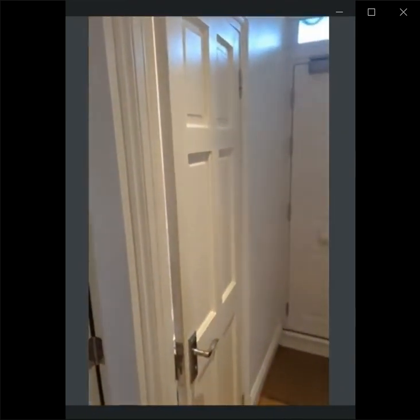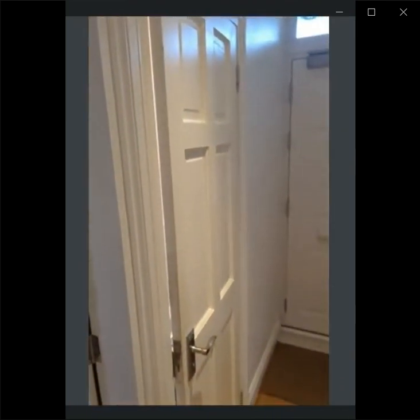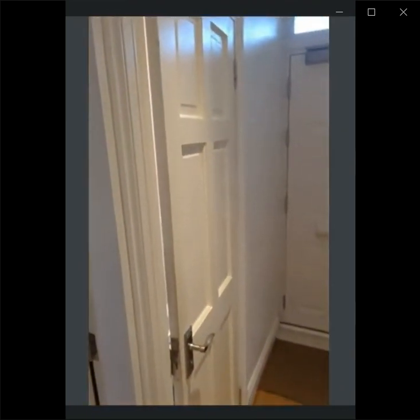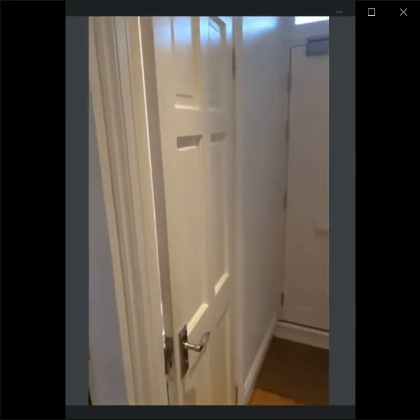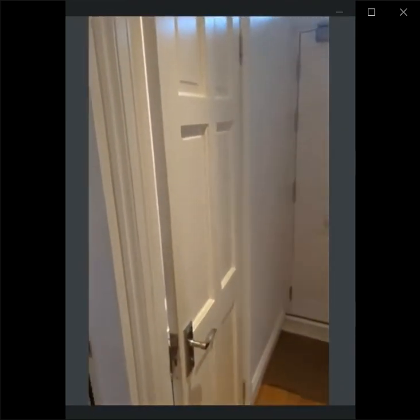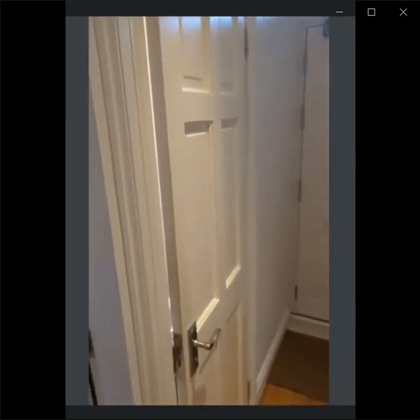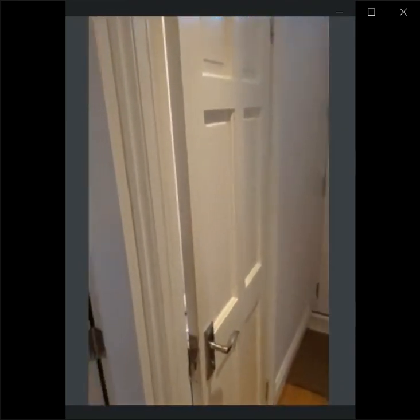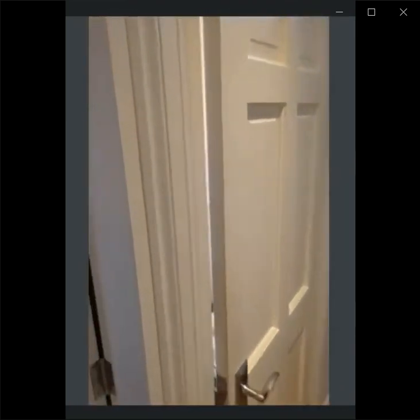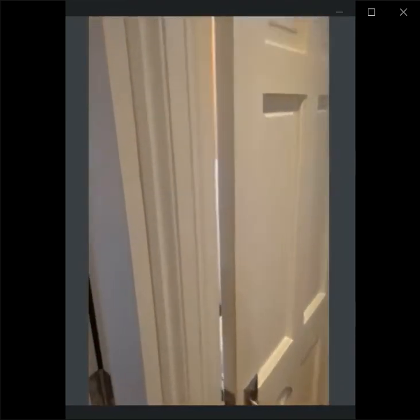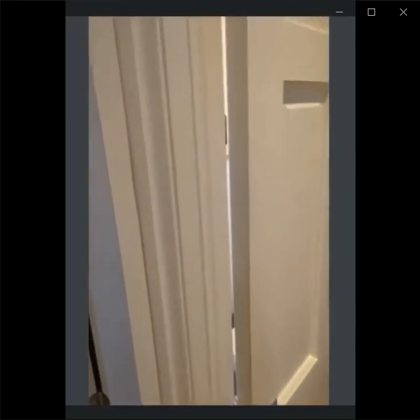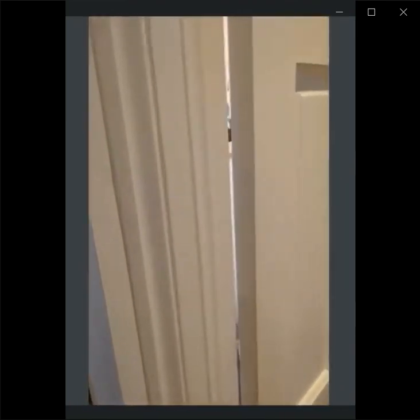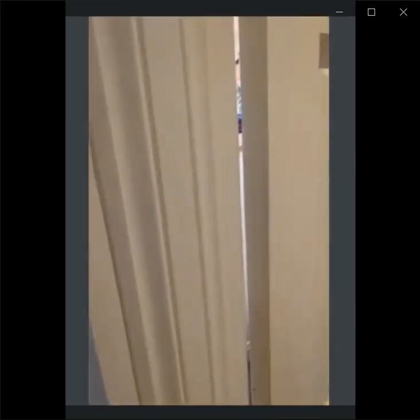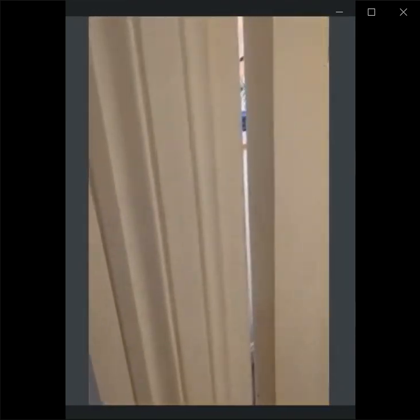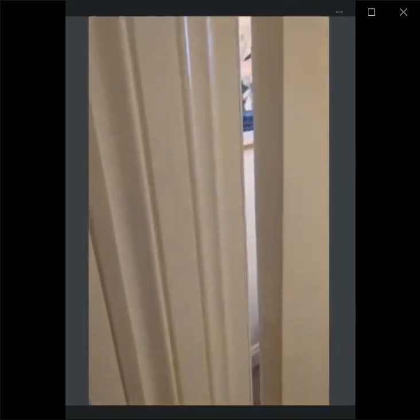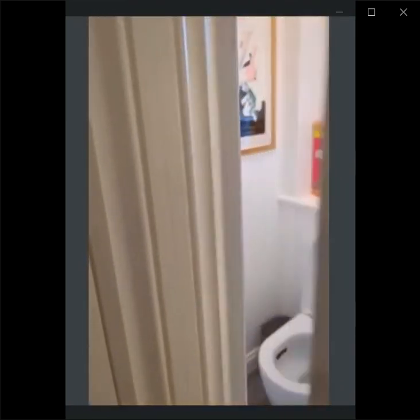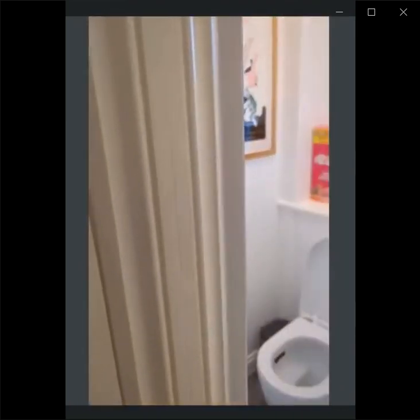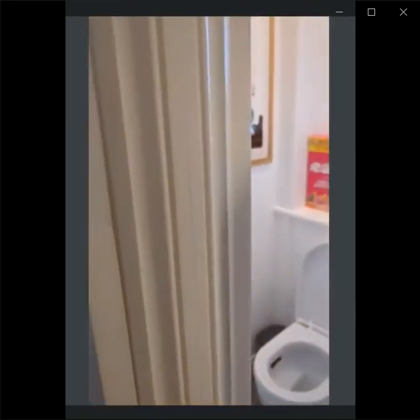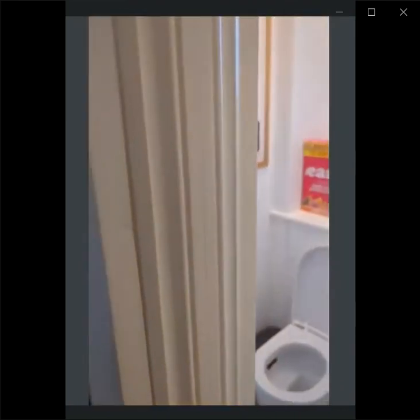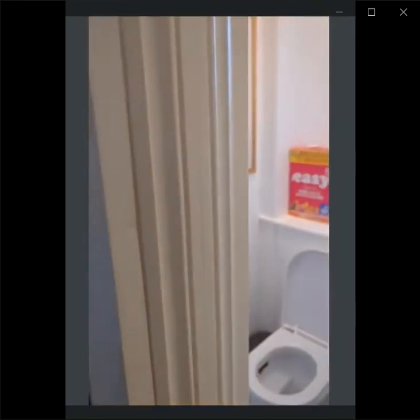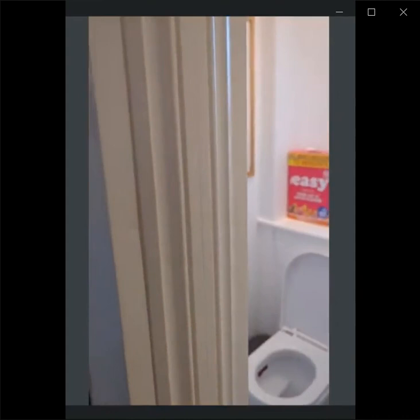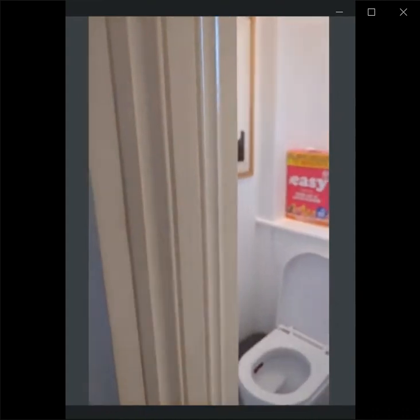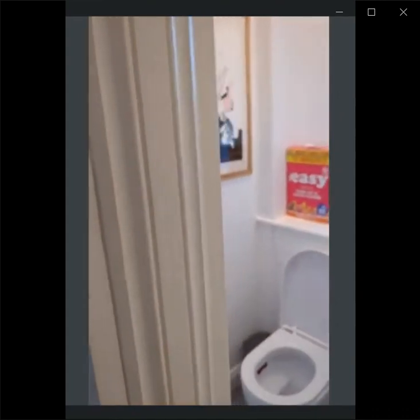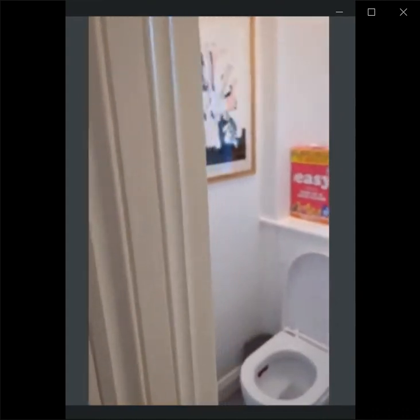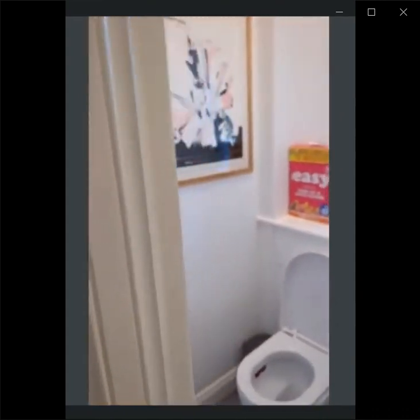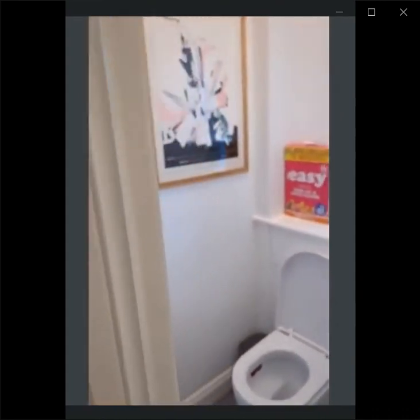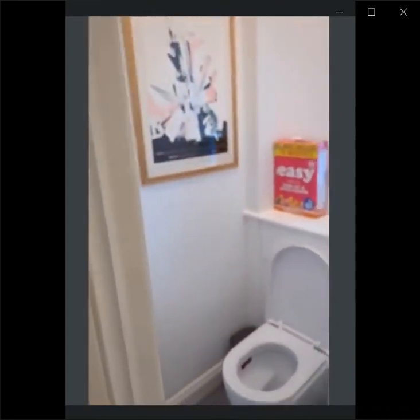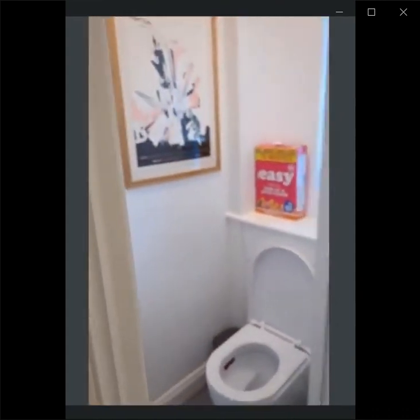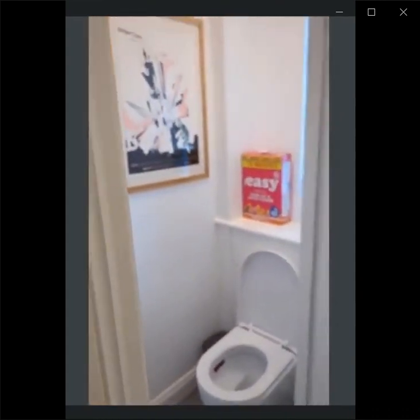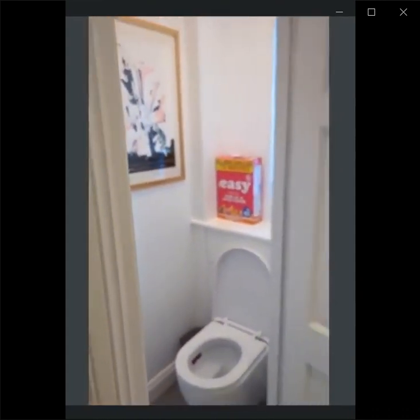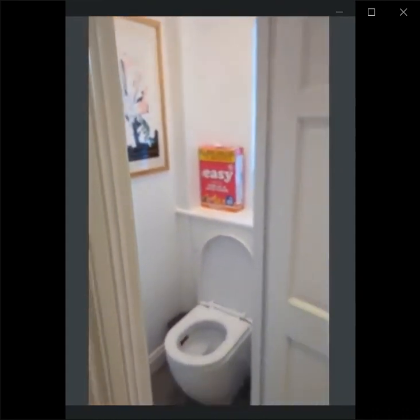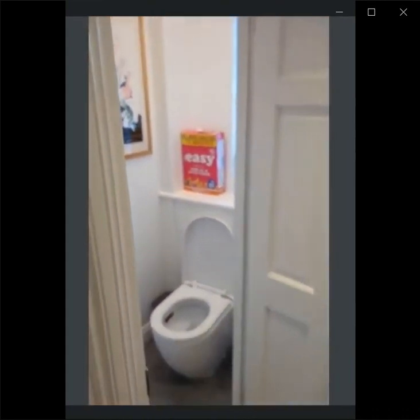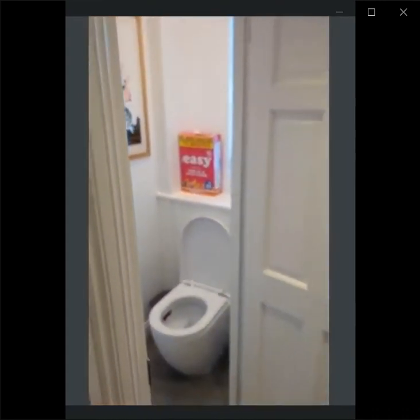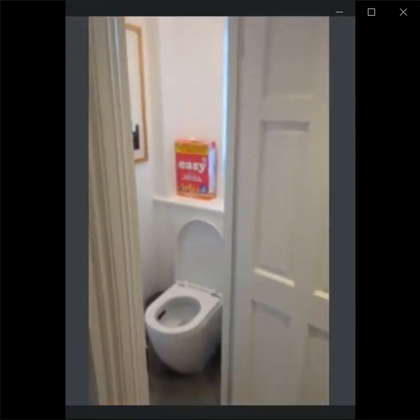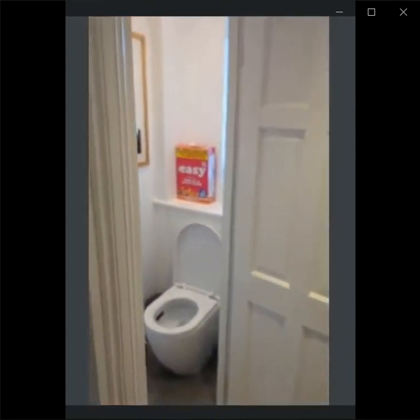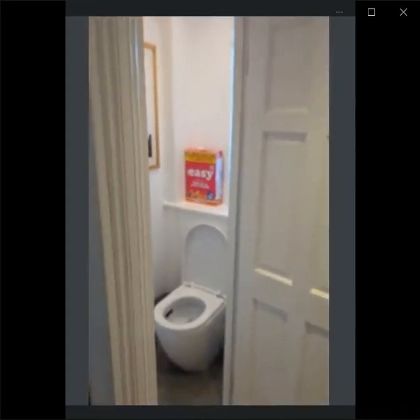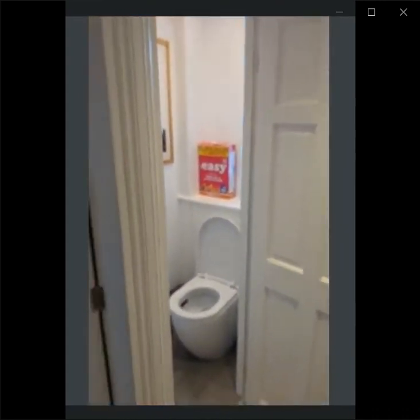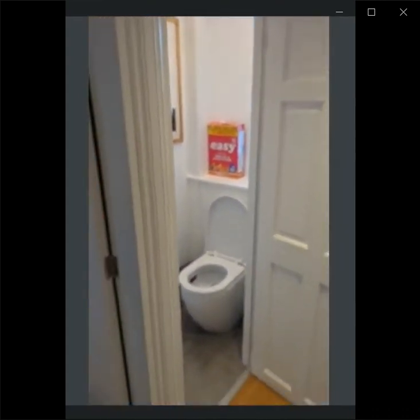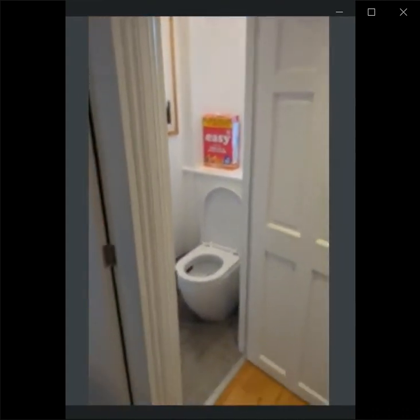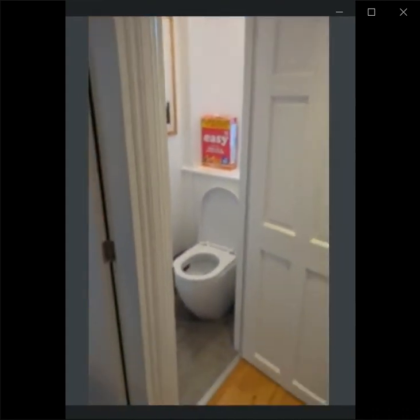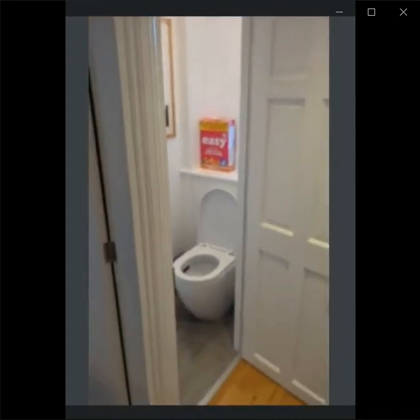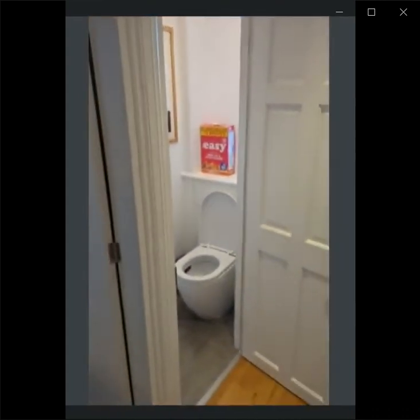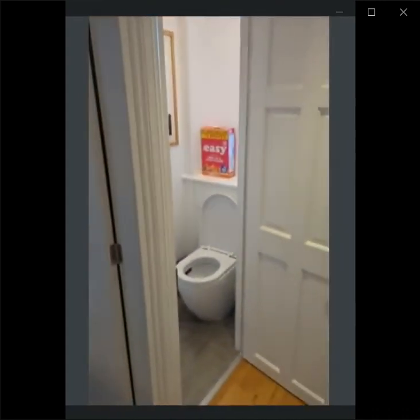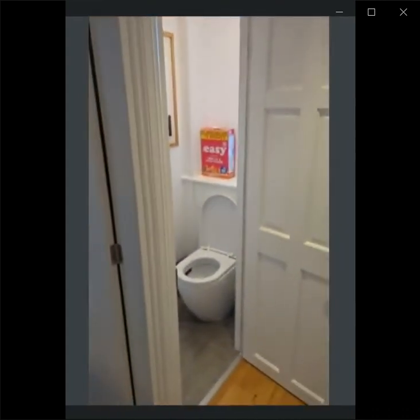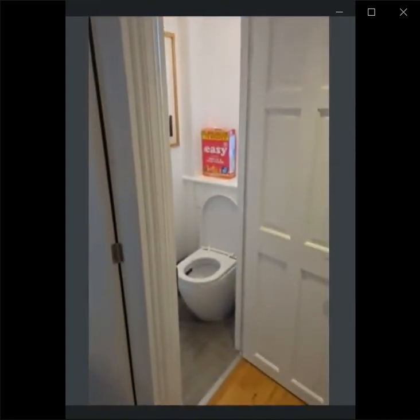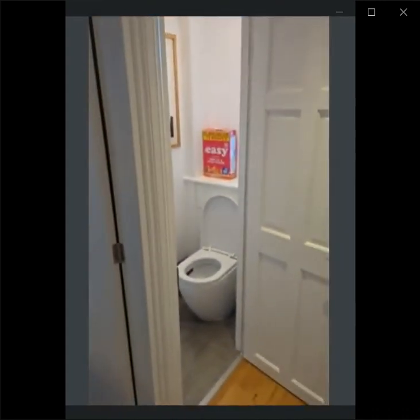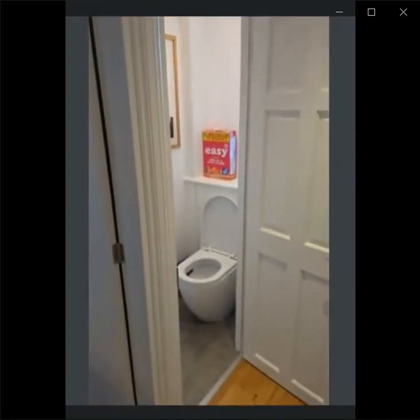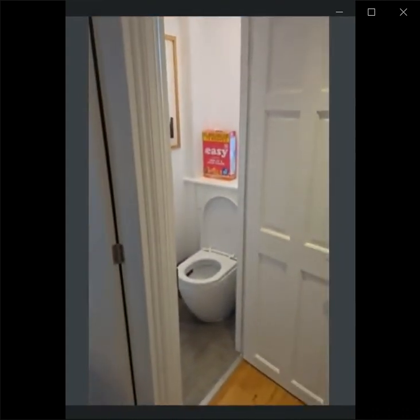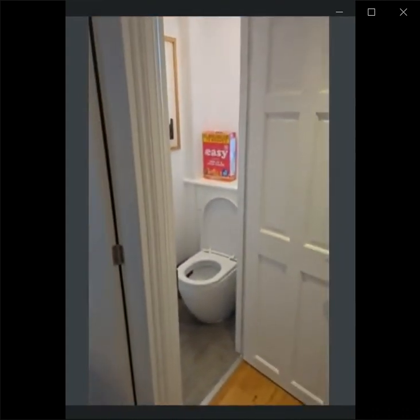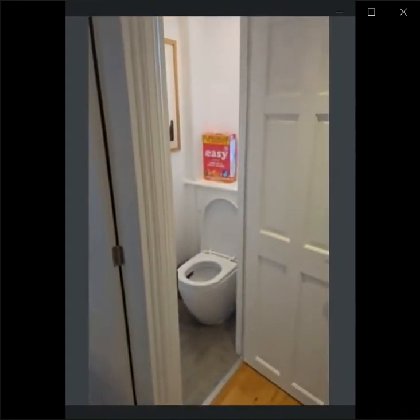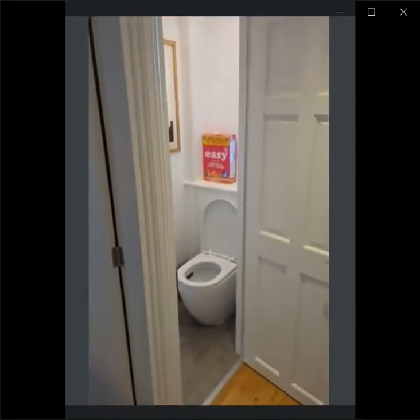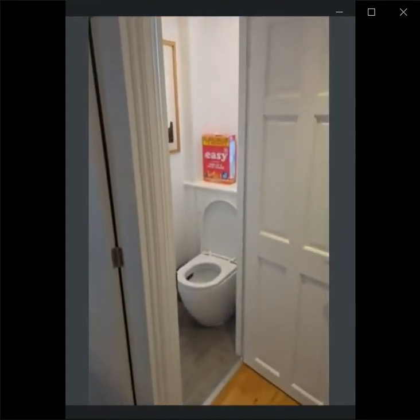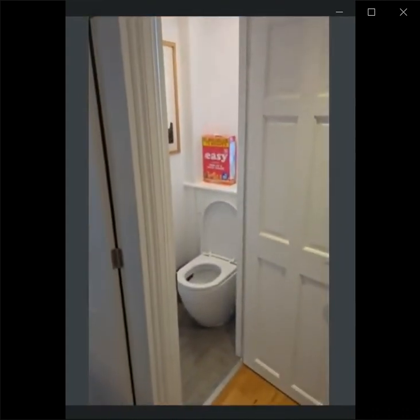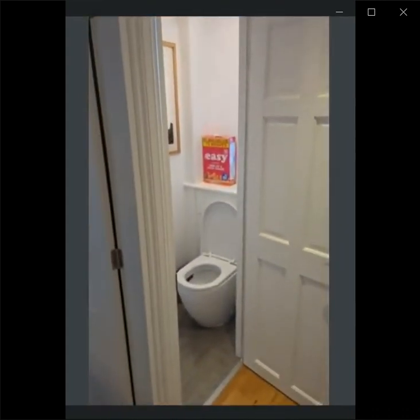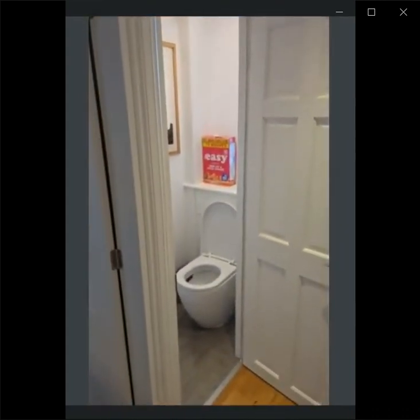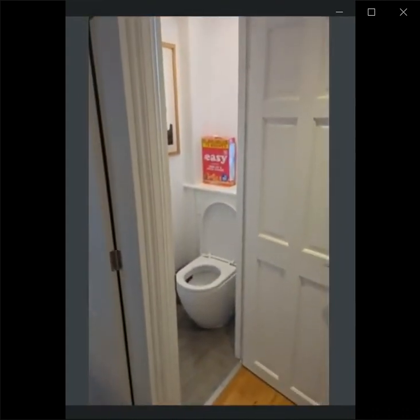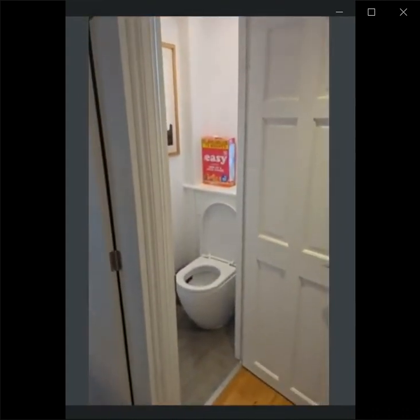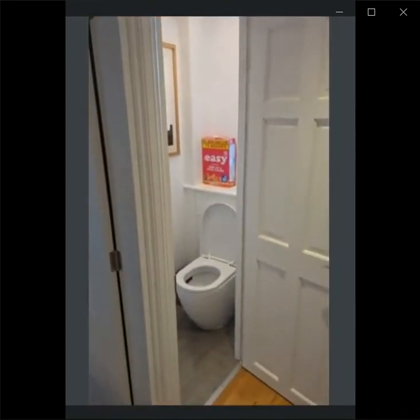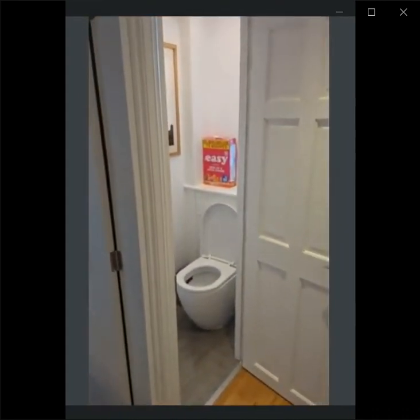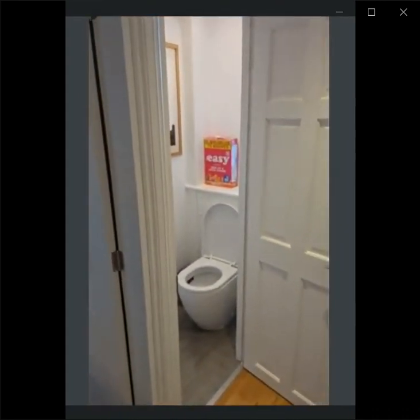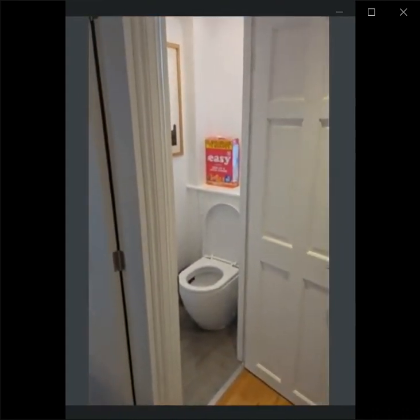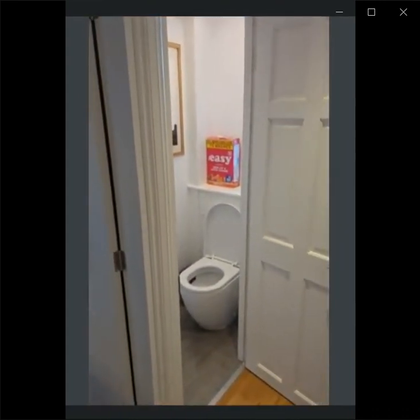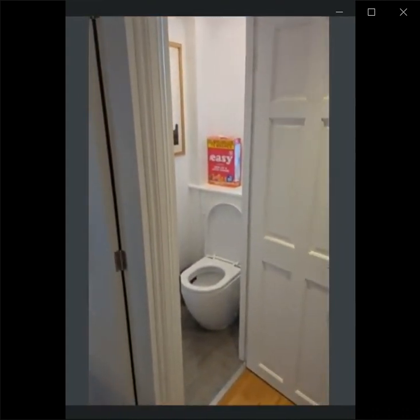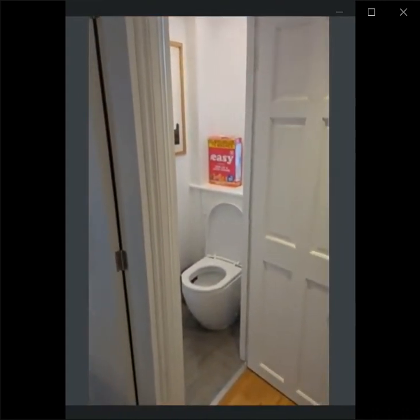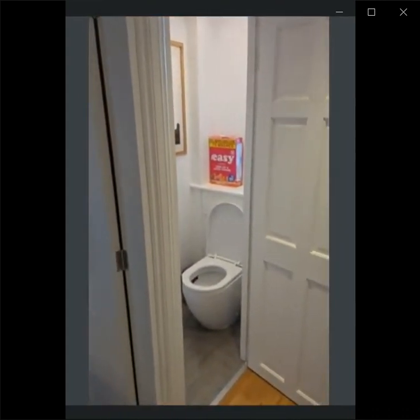Right by the entrance, there is a bathroom. The first bathroom is not a complete bathroom — it's only a toilet, actually.